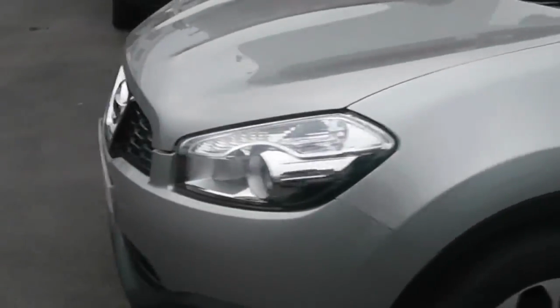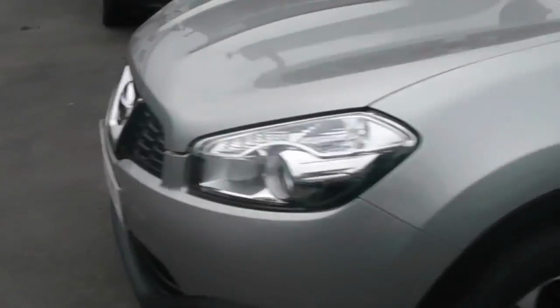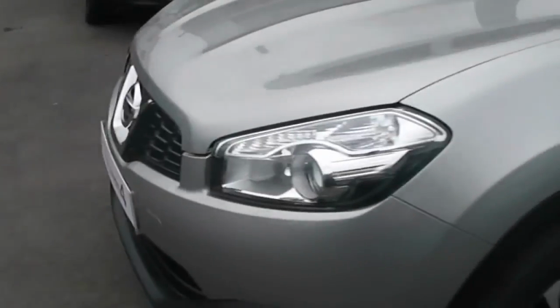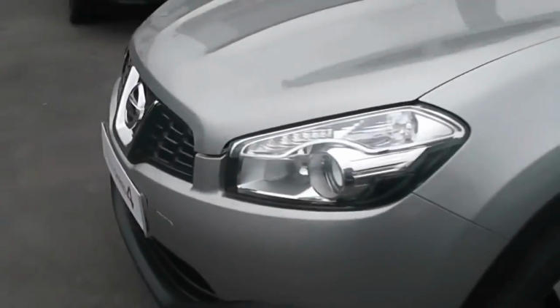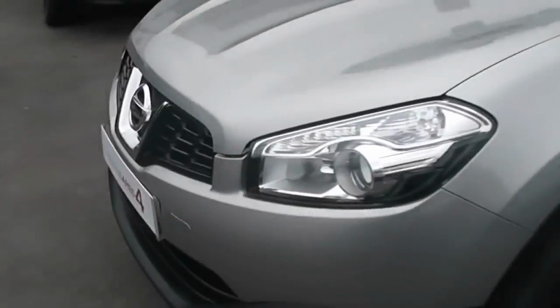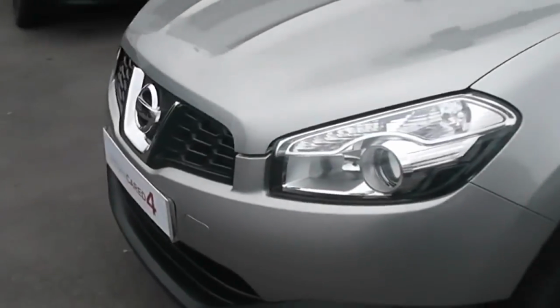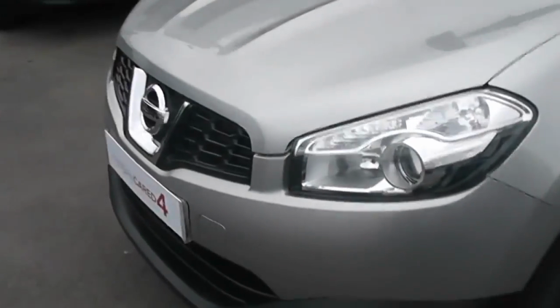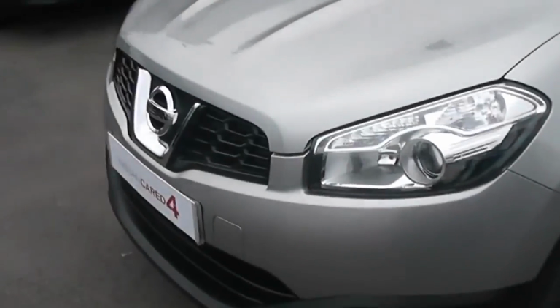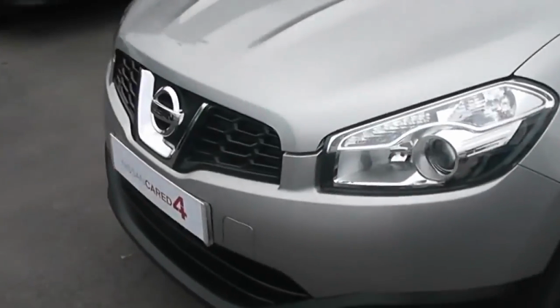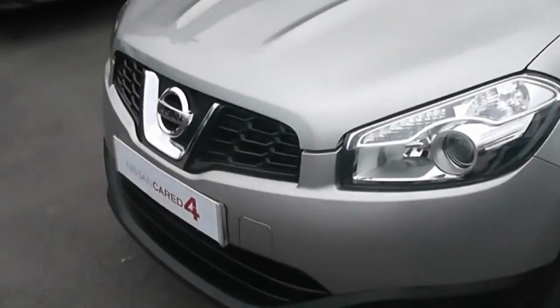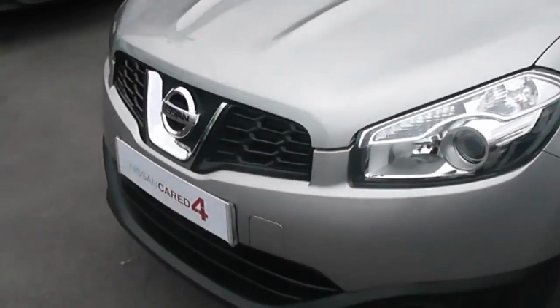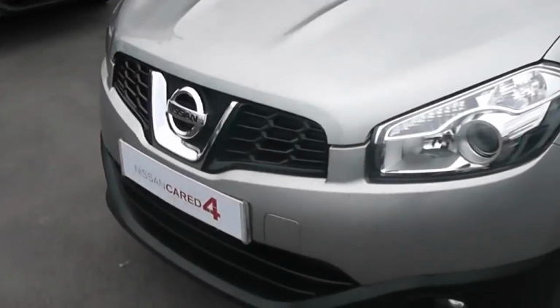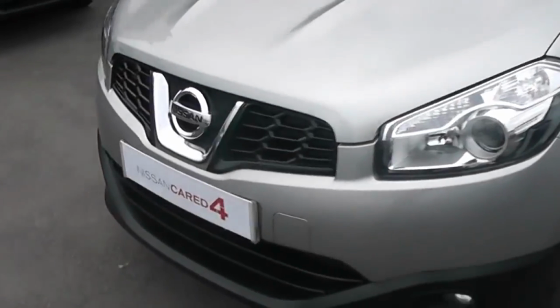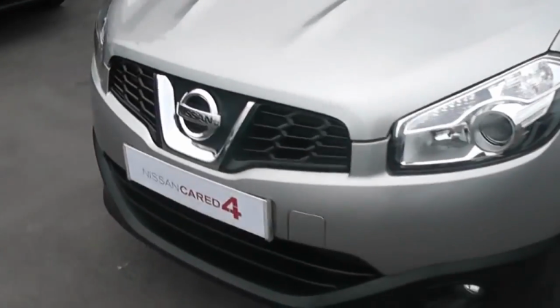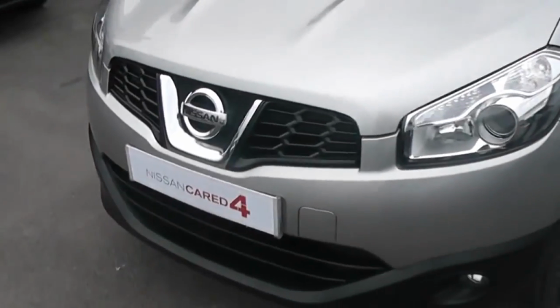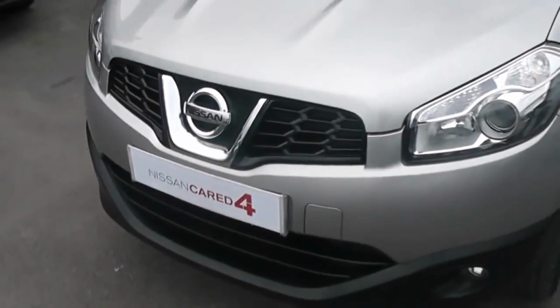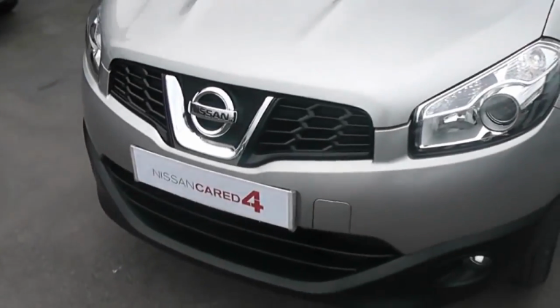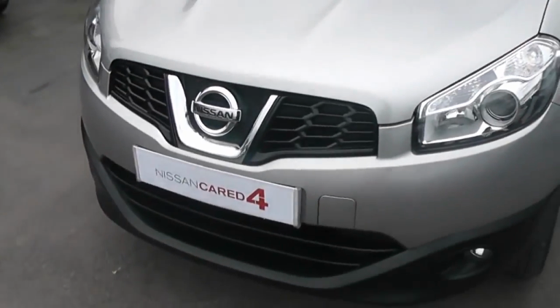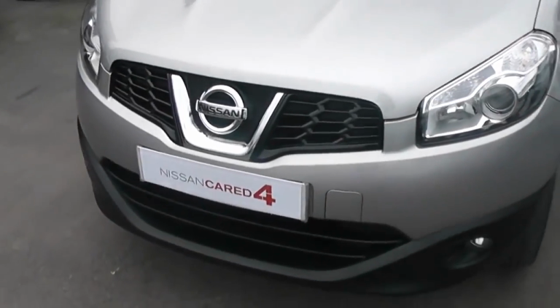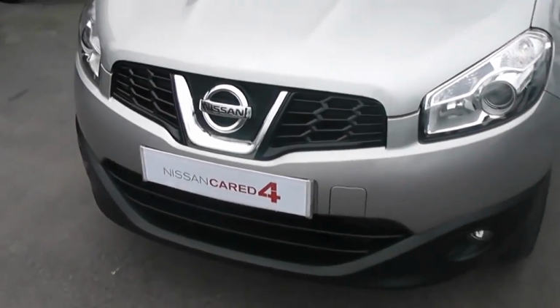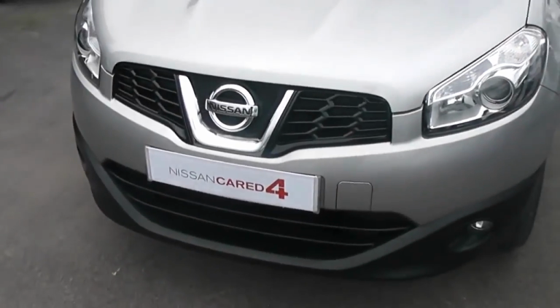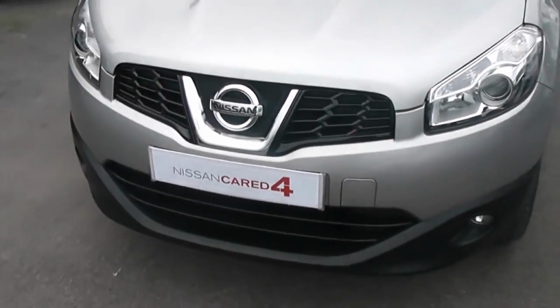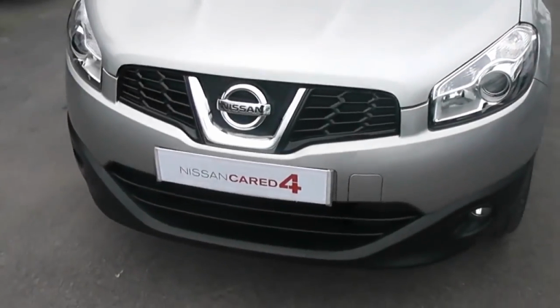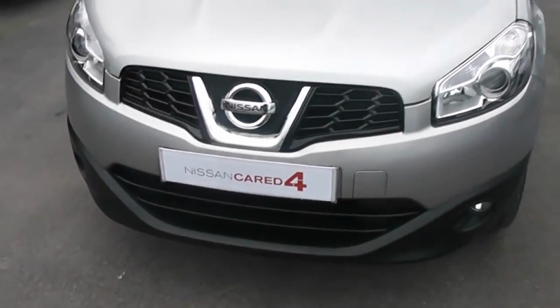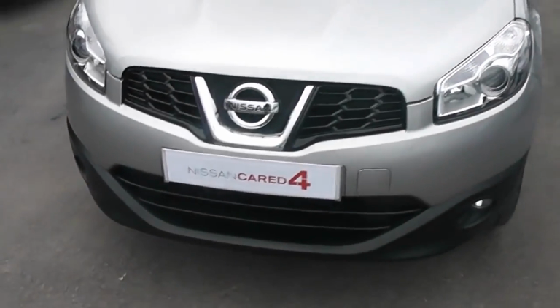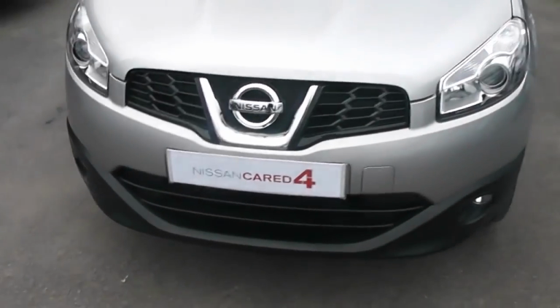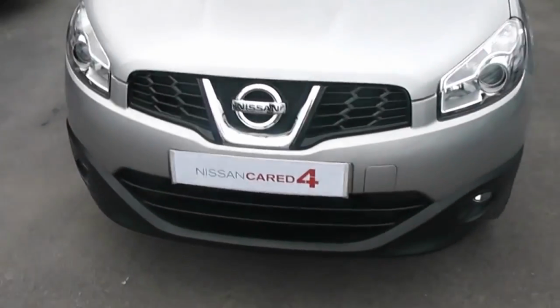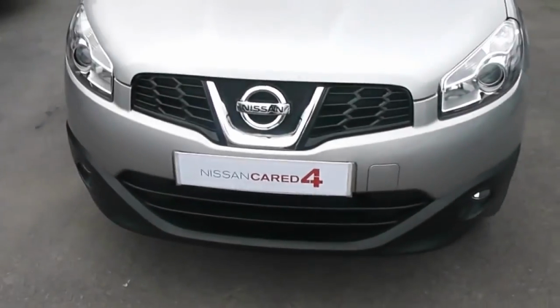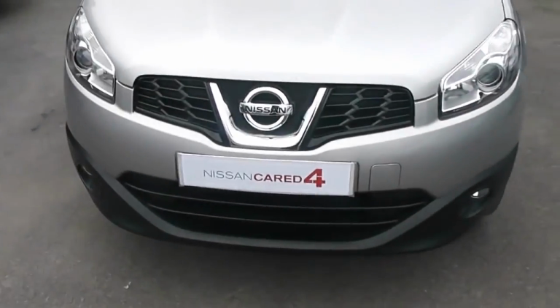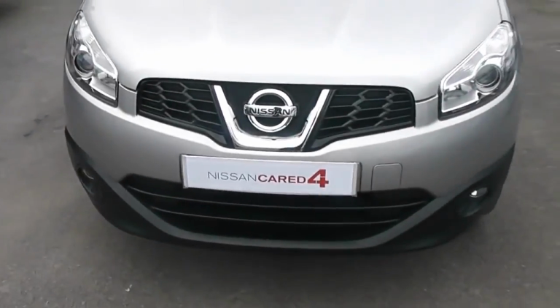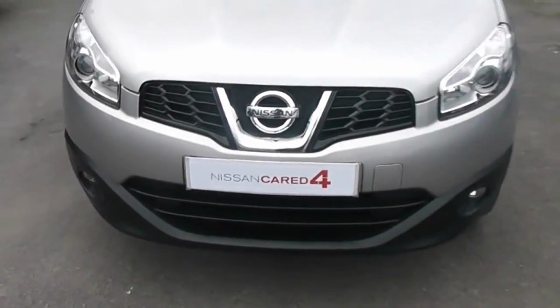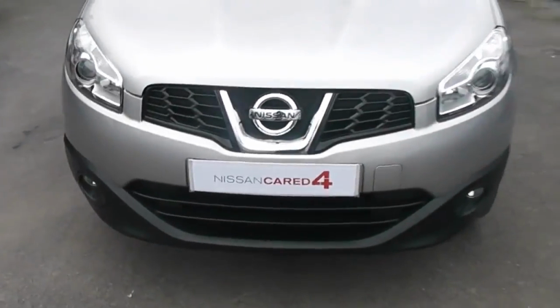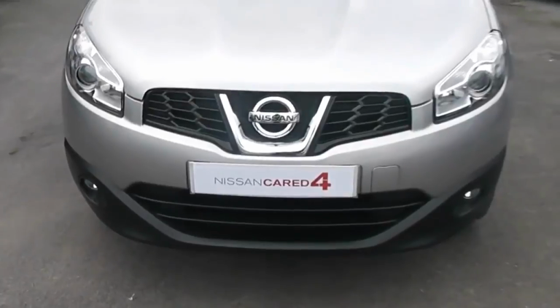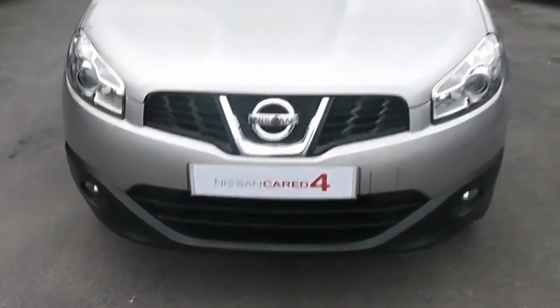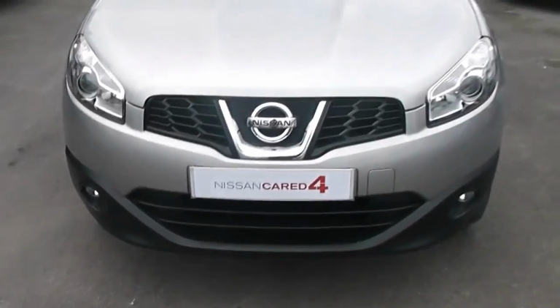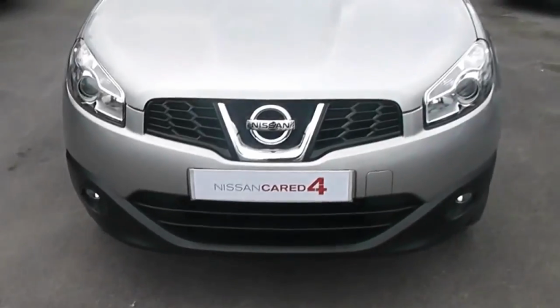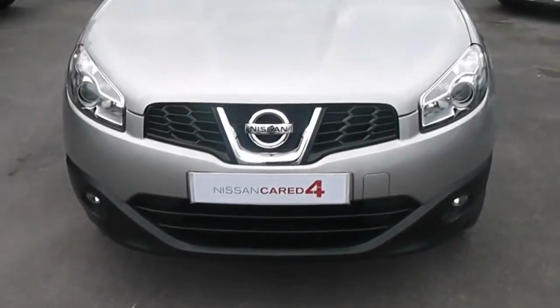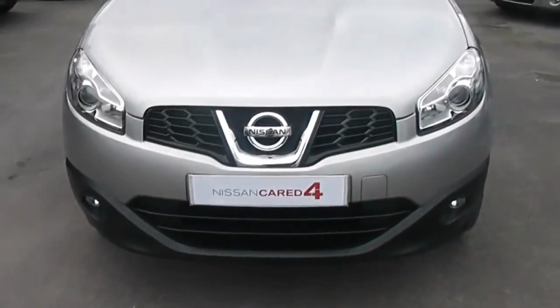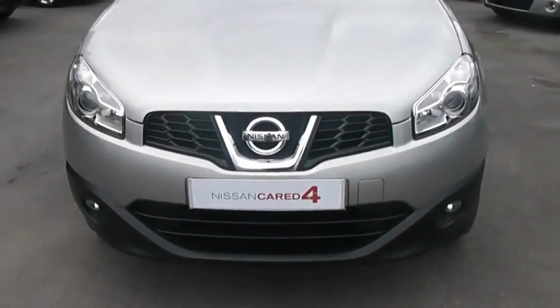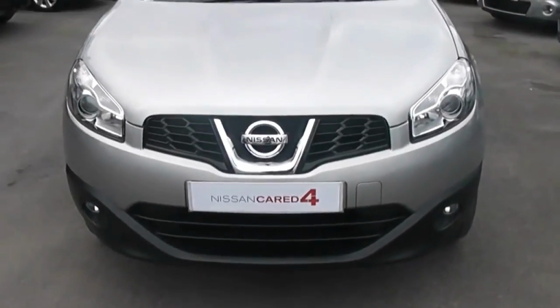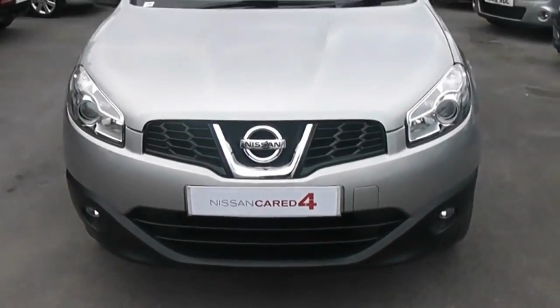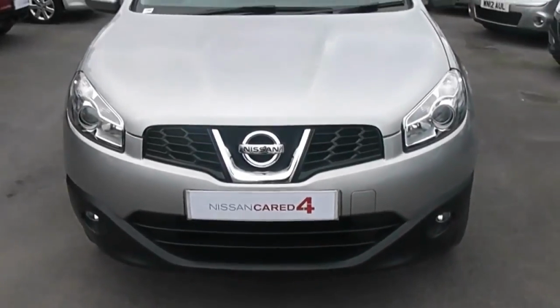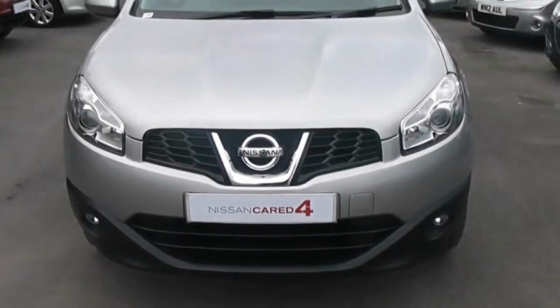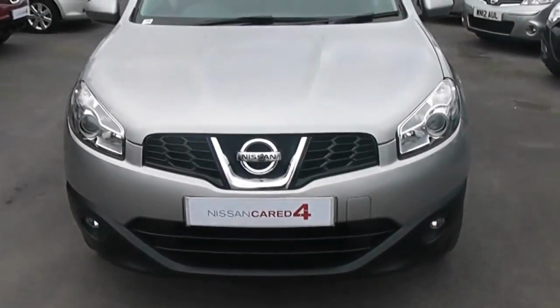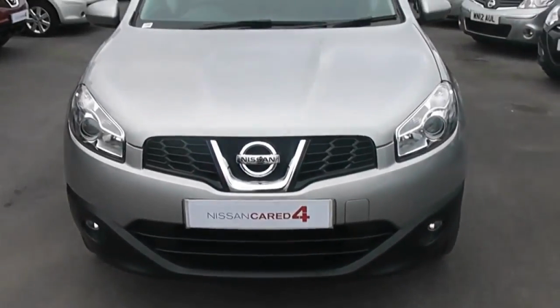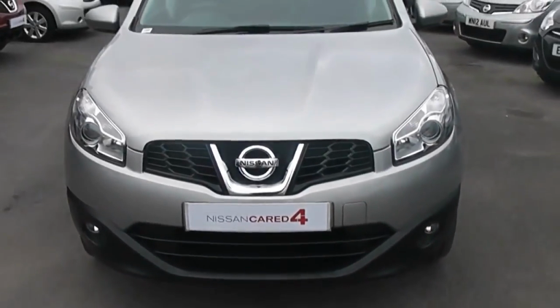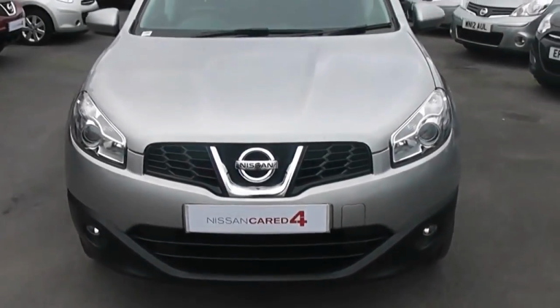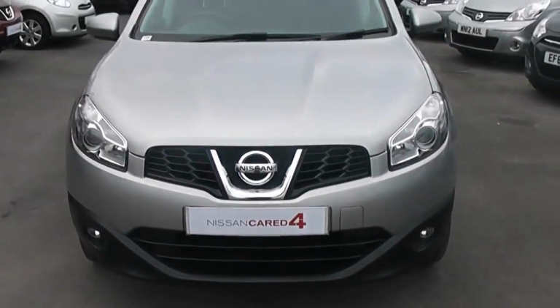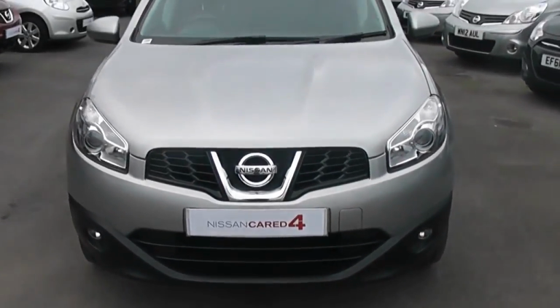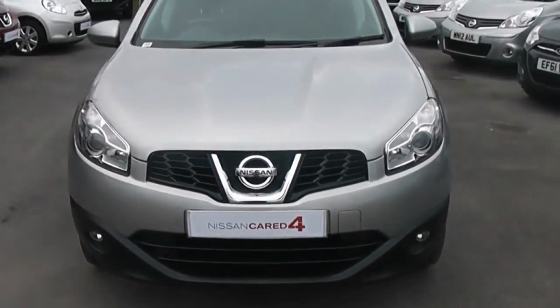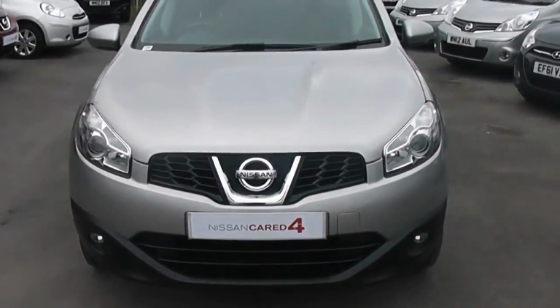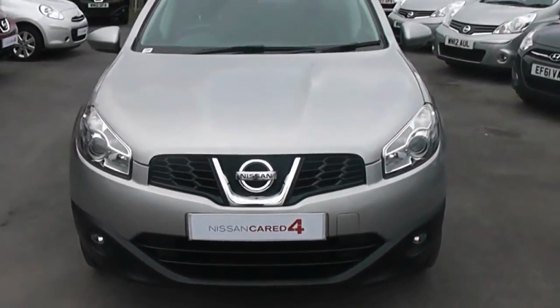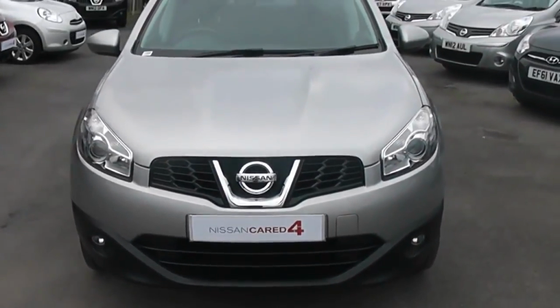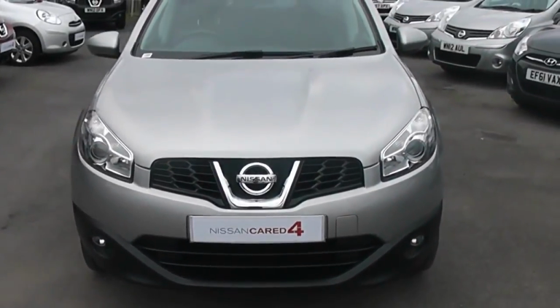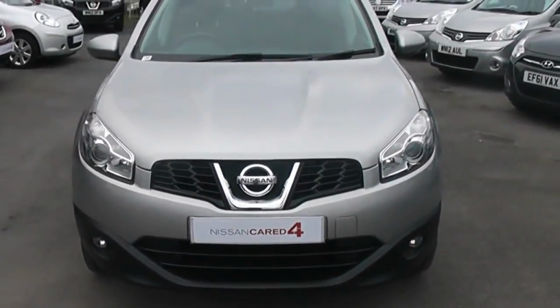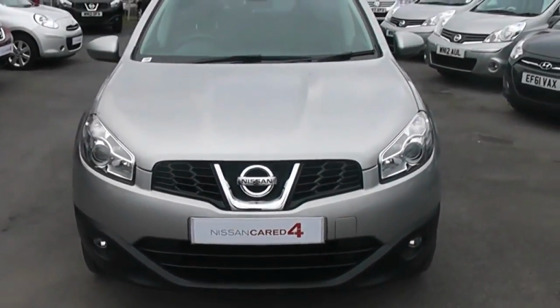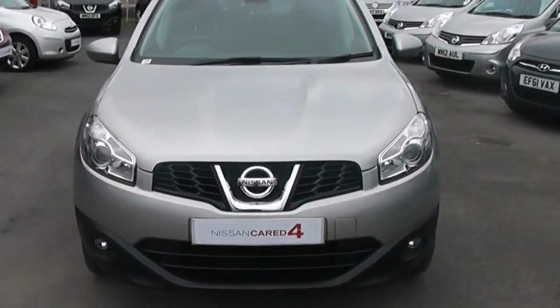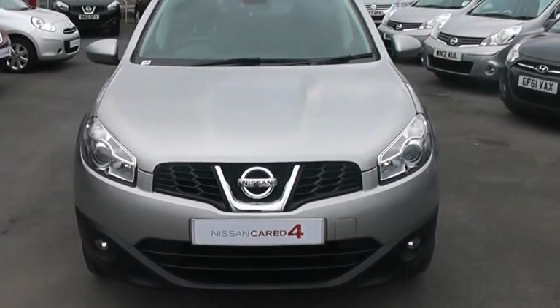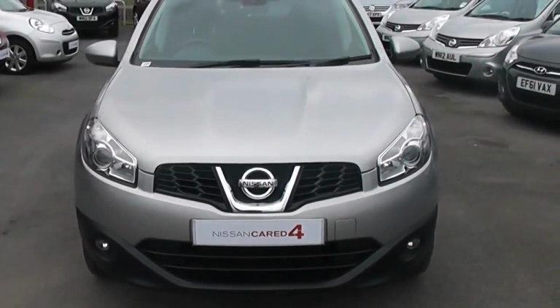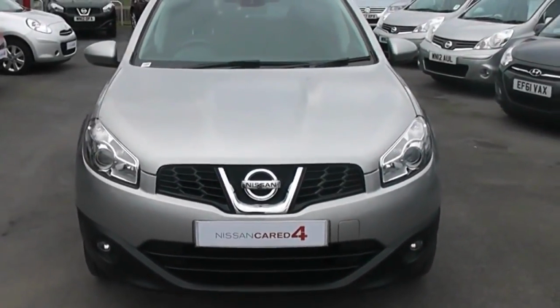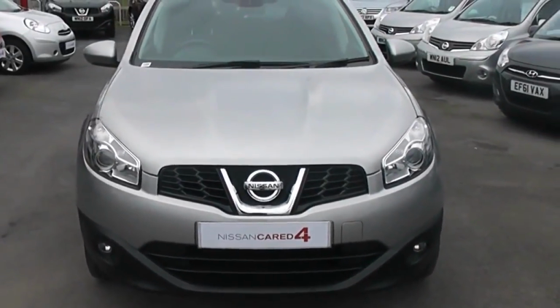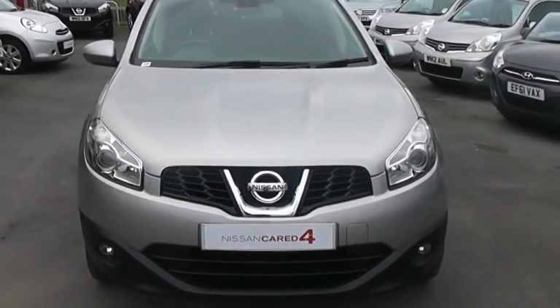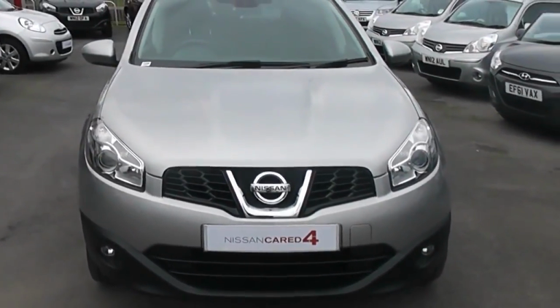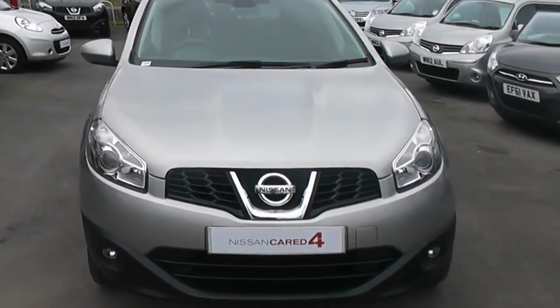If we make our way round to the front of the vehicle, you'll notice the car comes with front fog lights and is also part of the Nissan Cared For range.